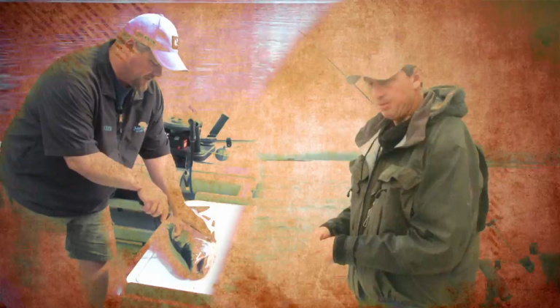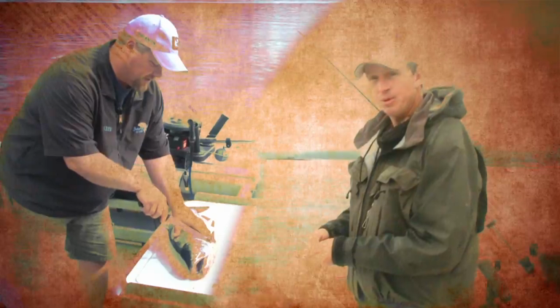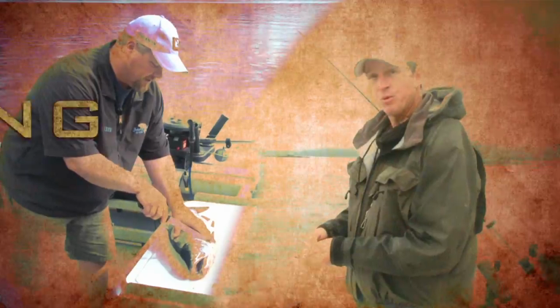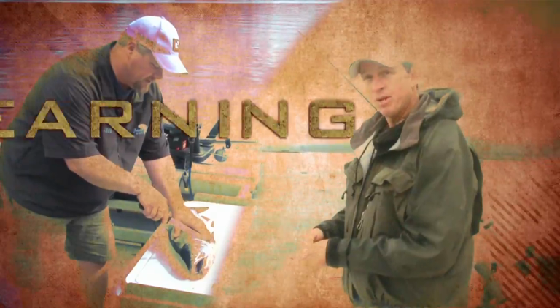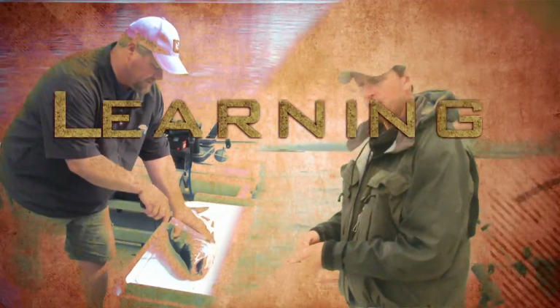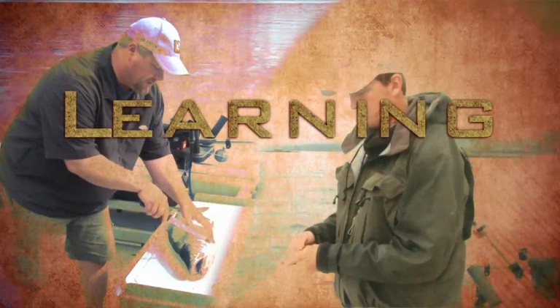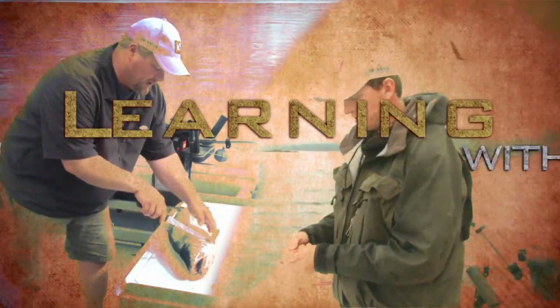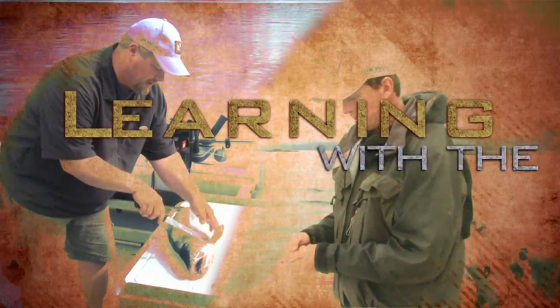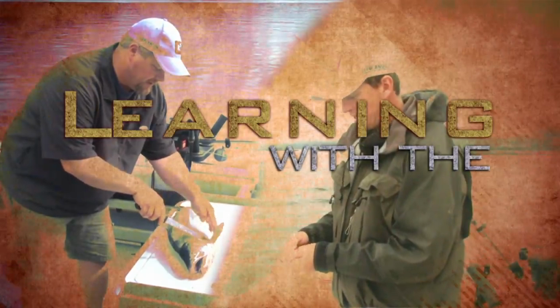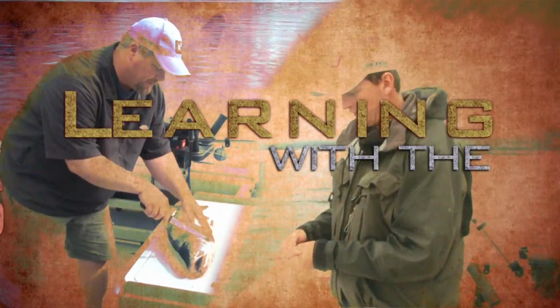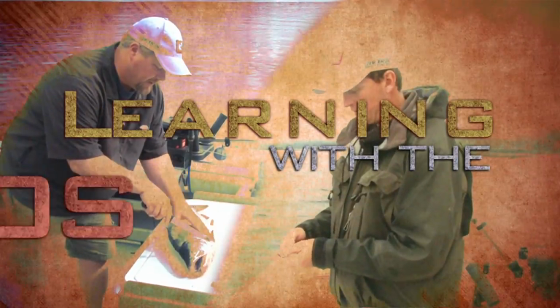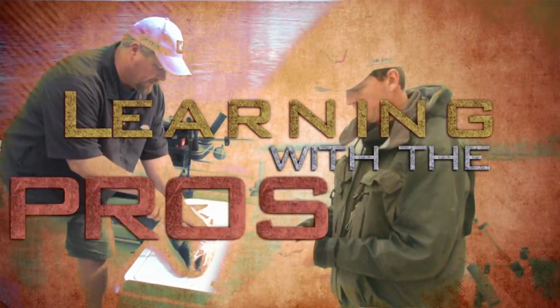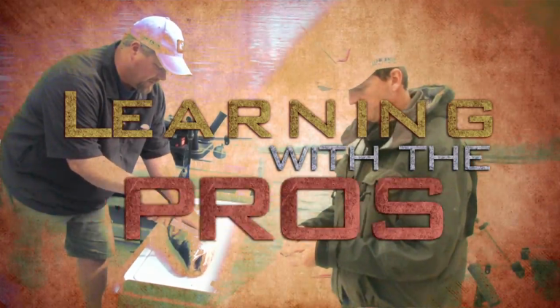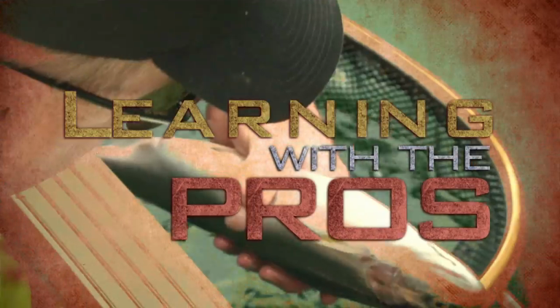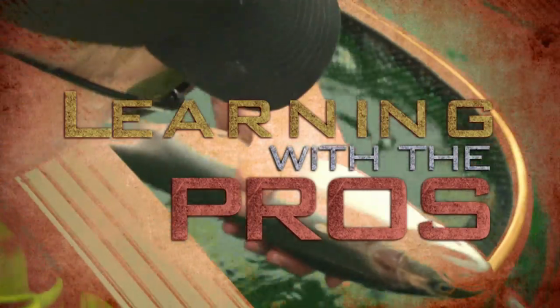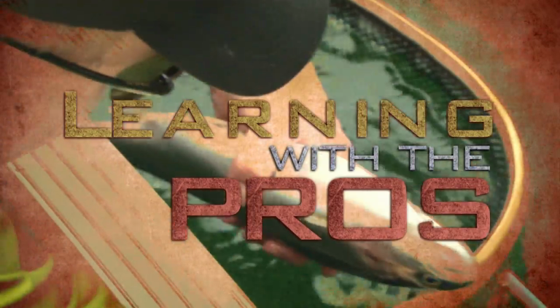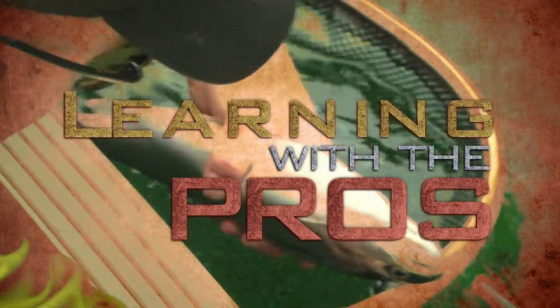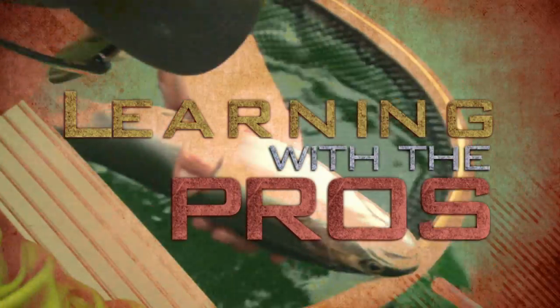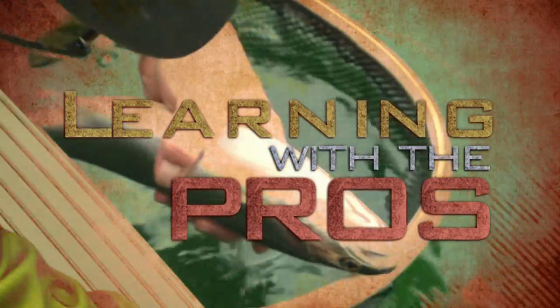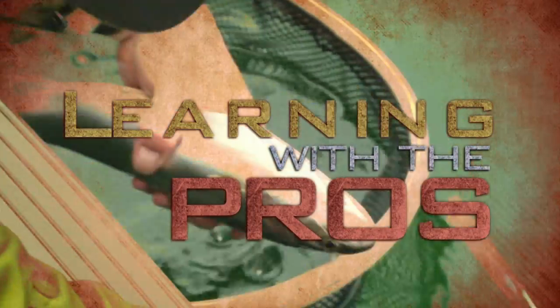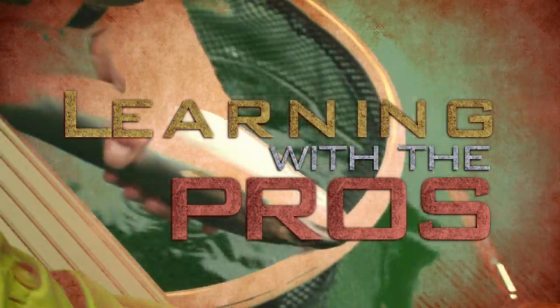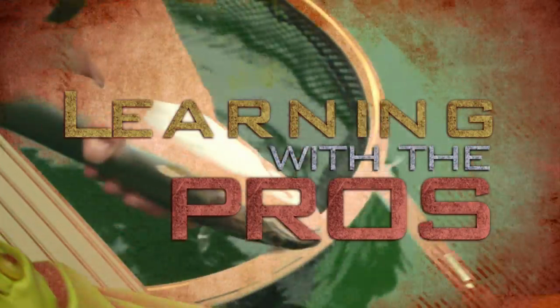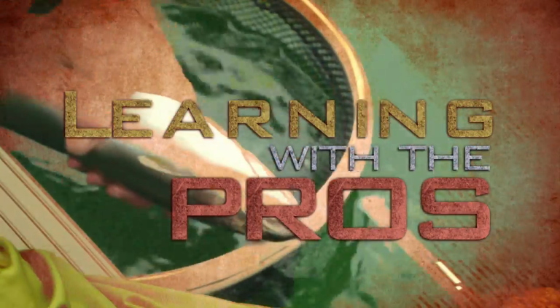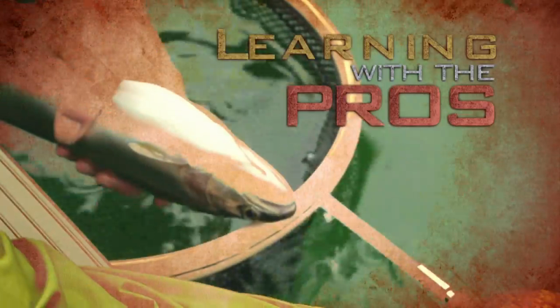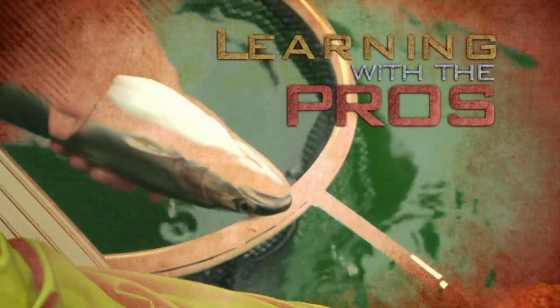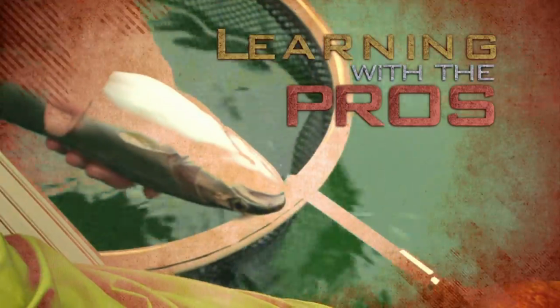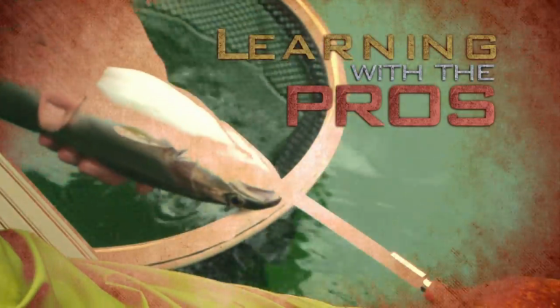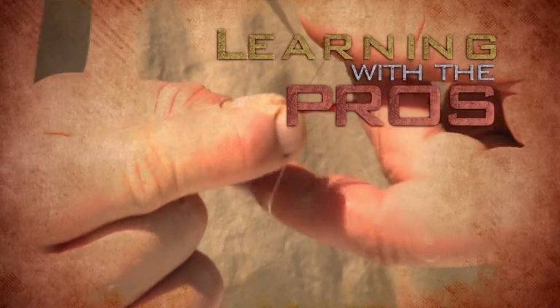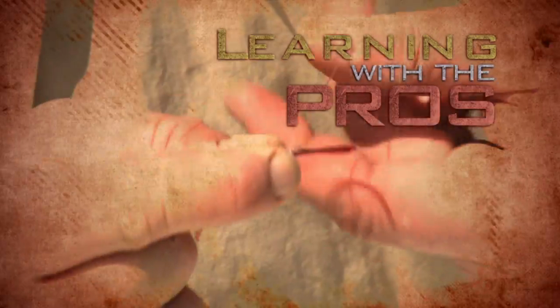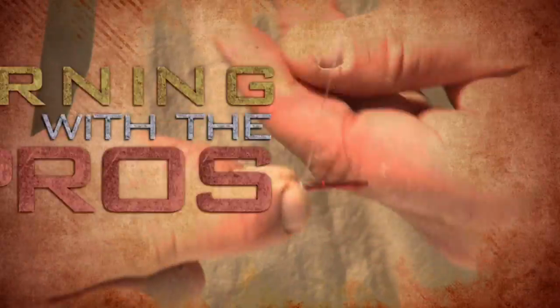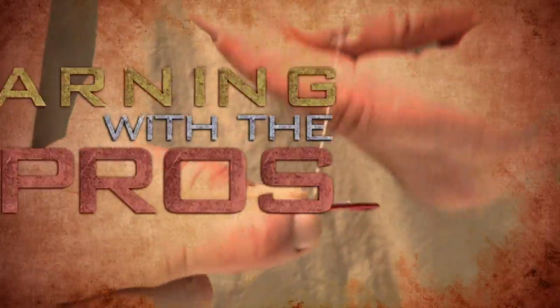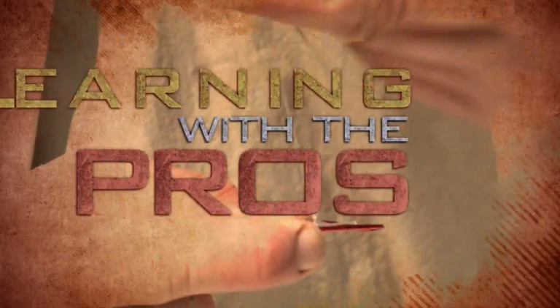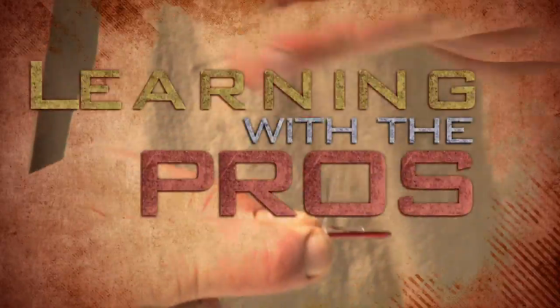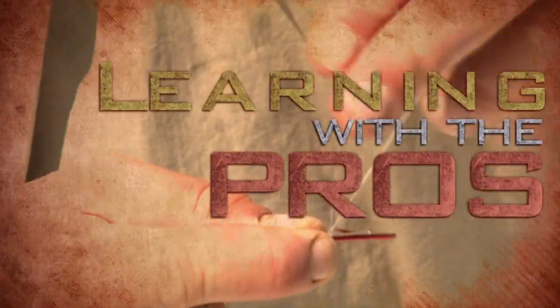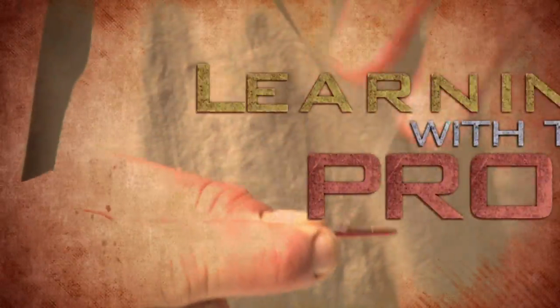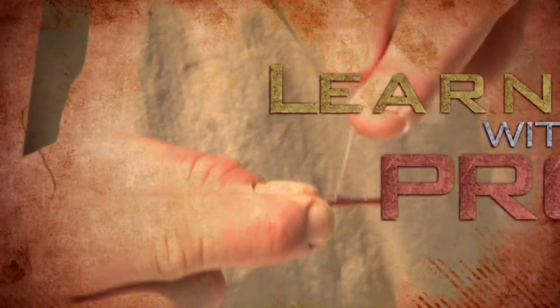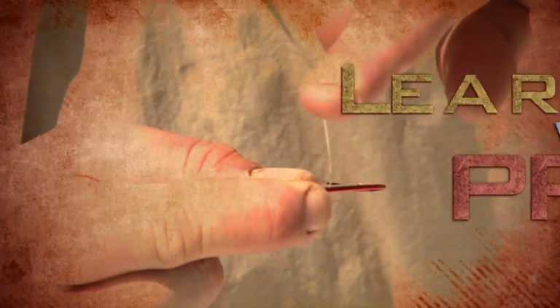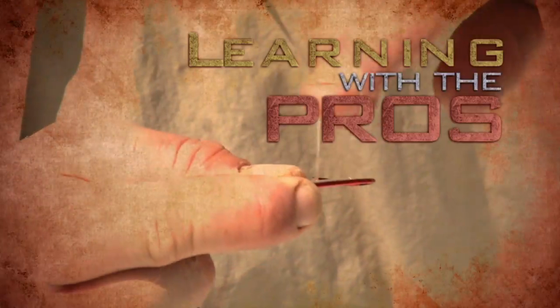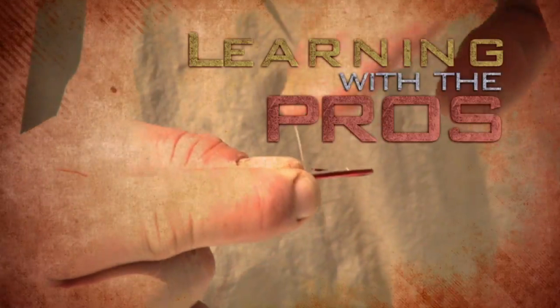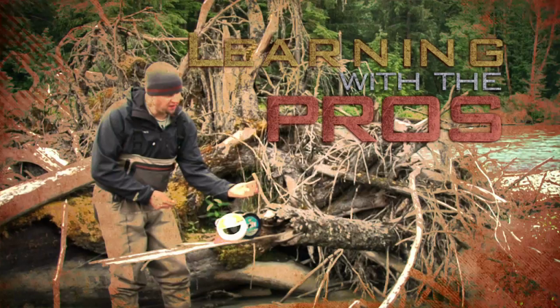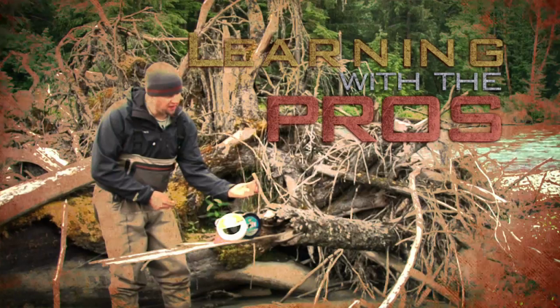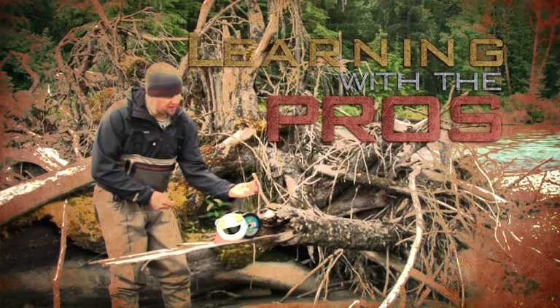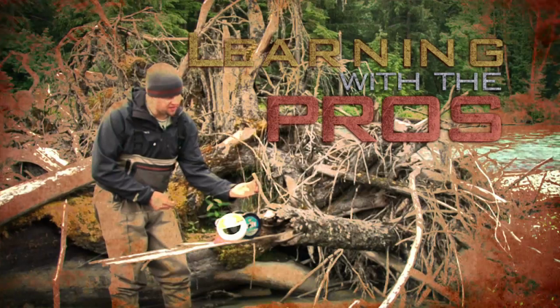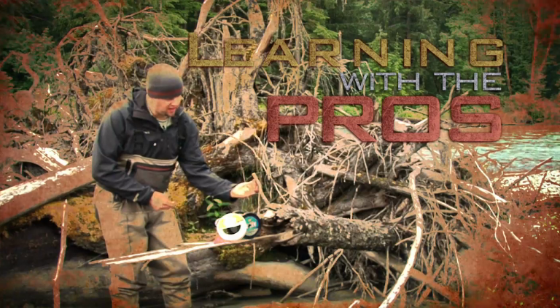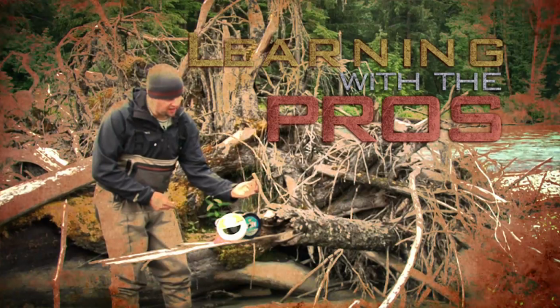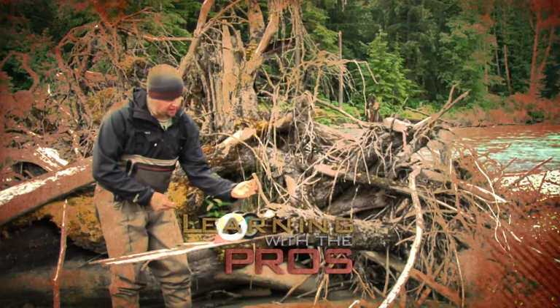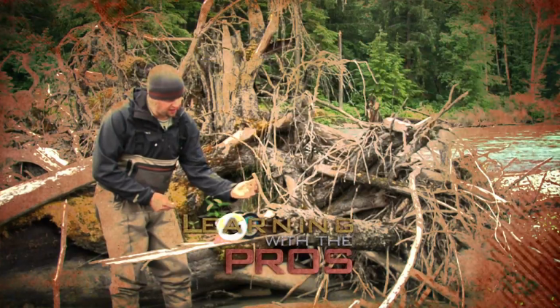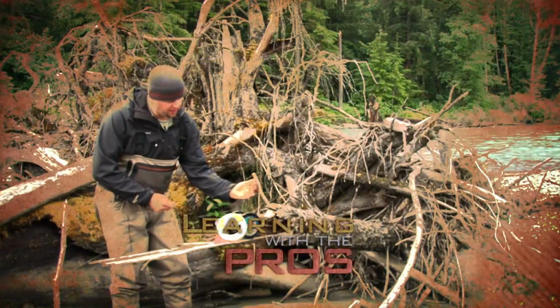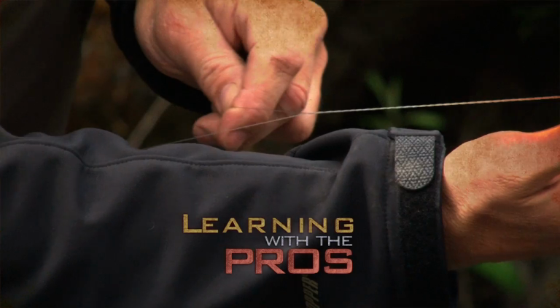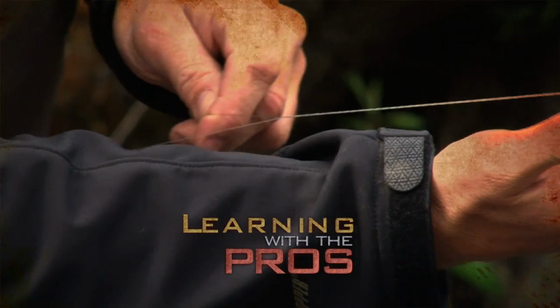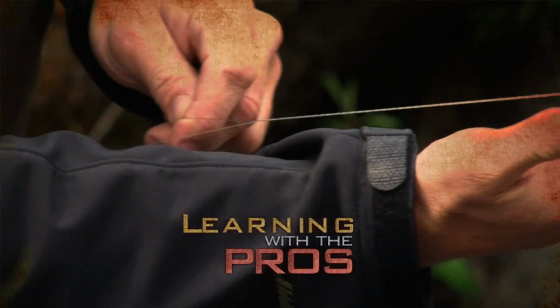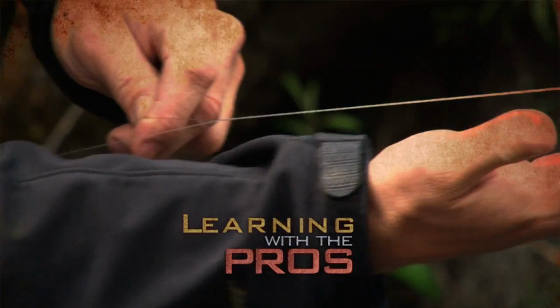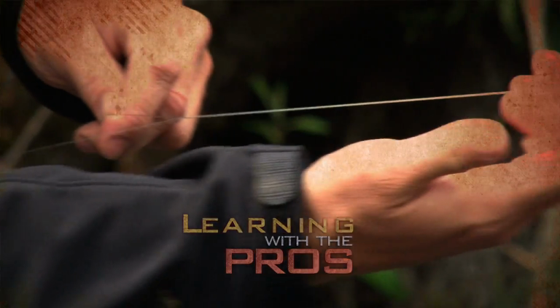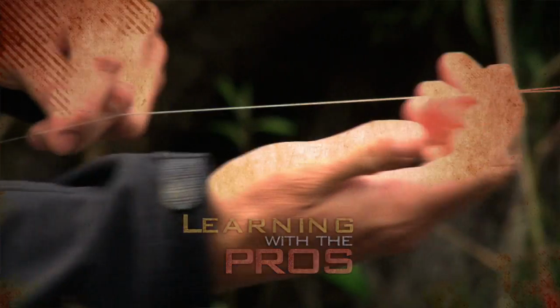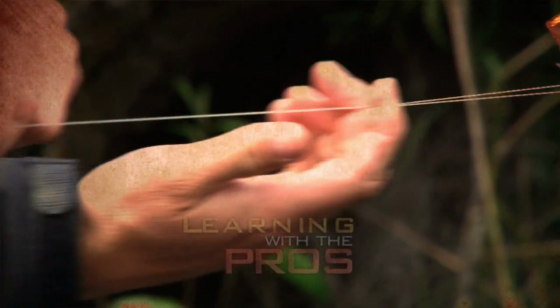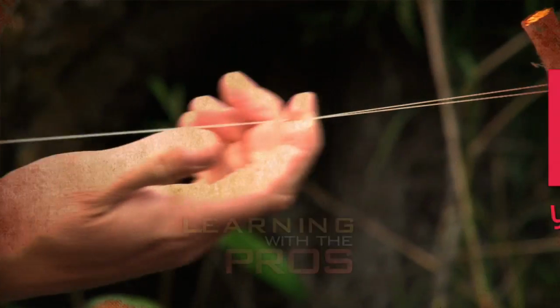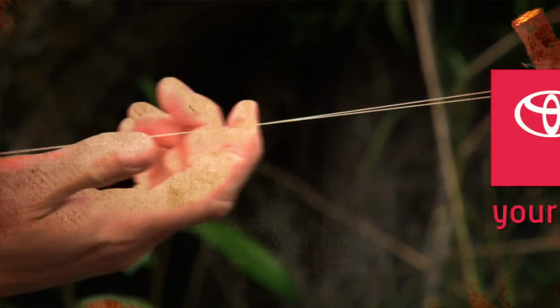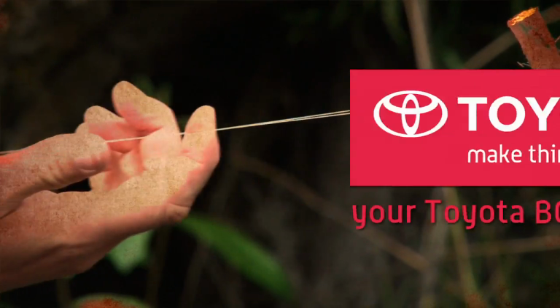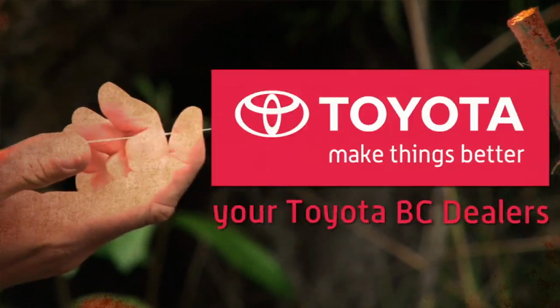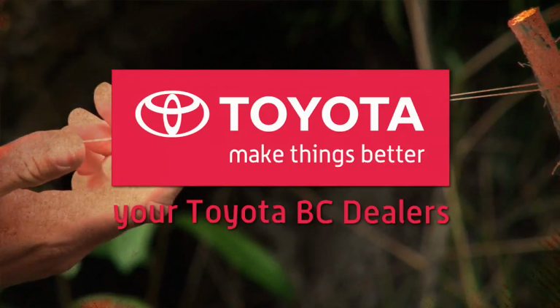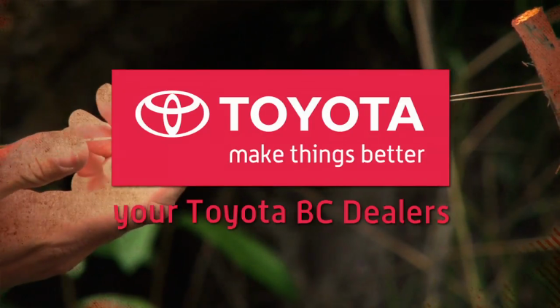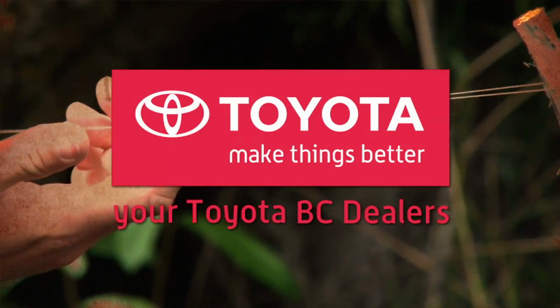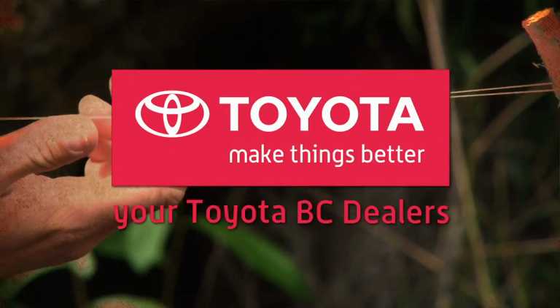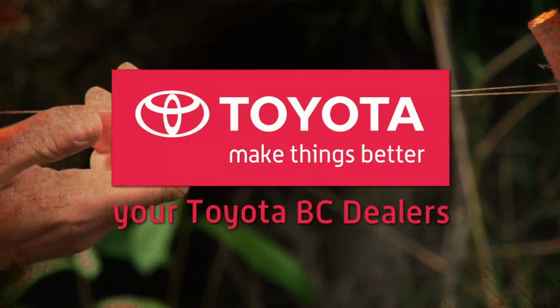BC Outdoors Sport Fishing Online — Learning with the Pros, brought to you by your Toyota BC dealers.